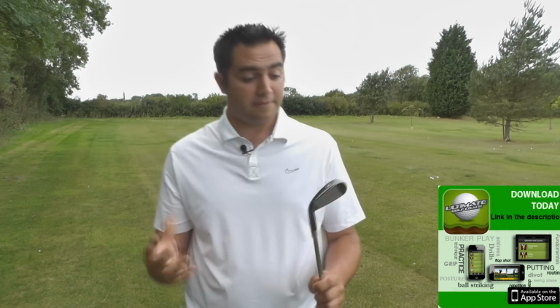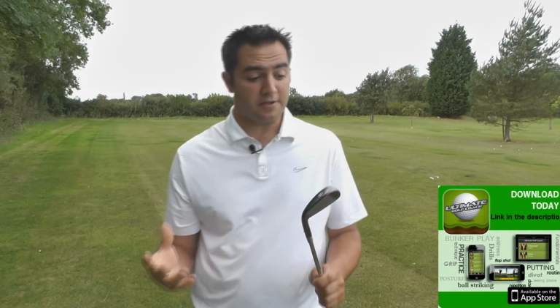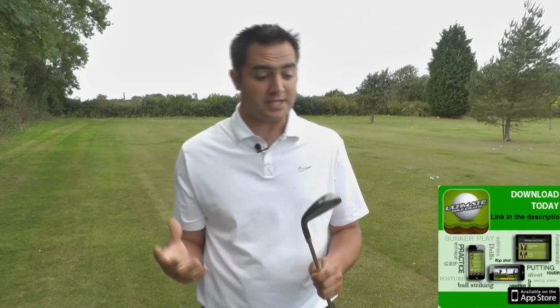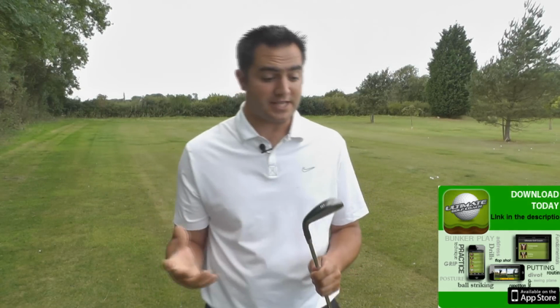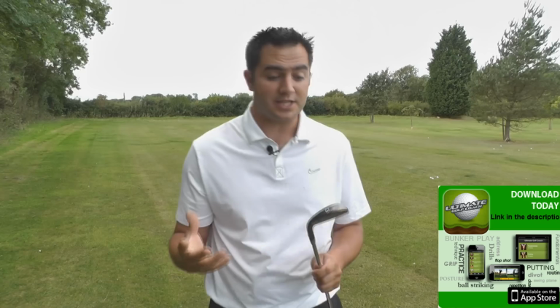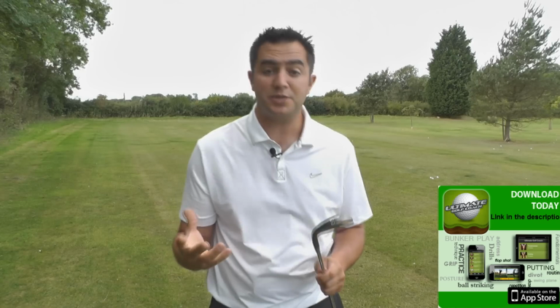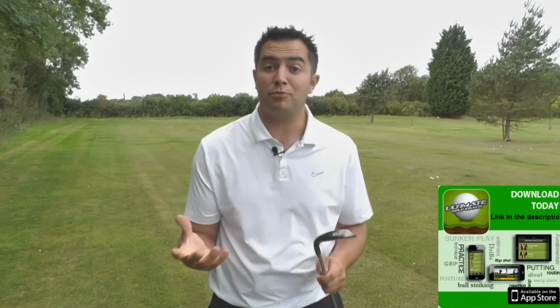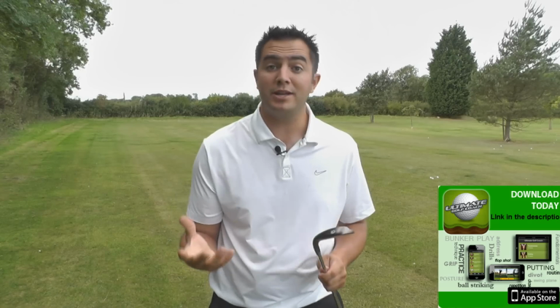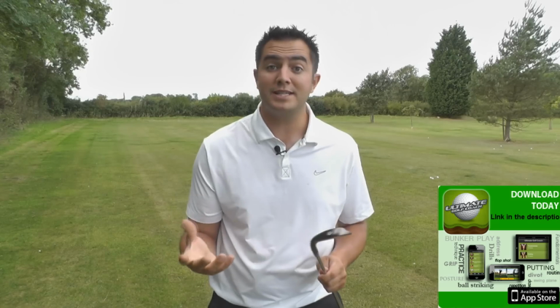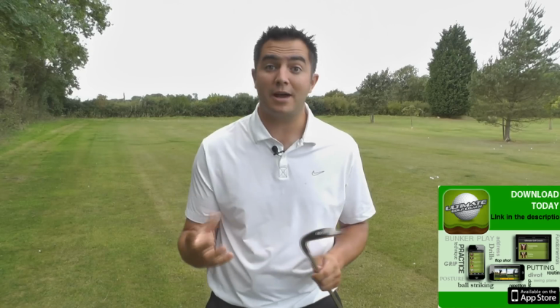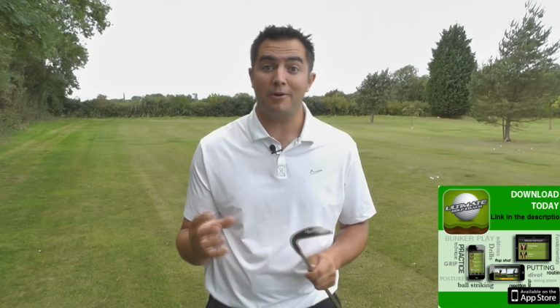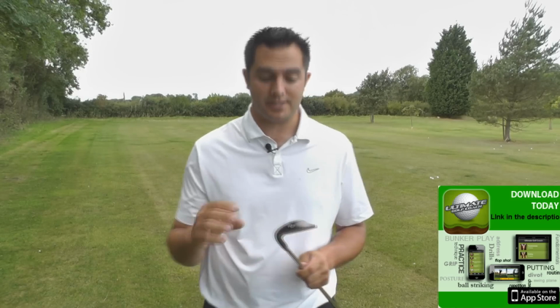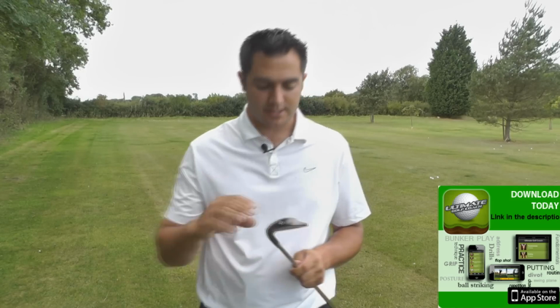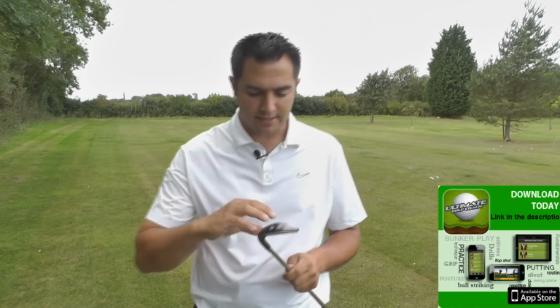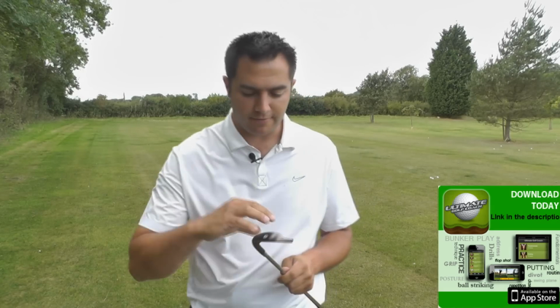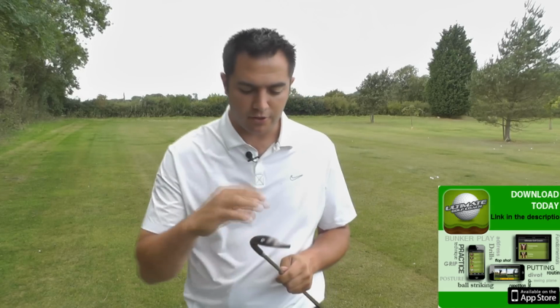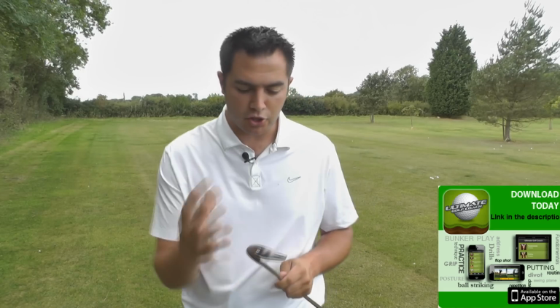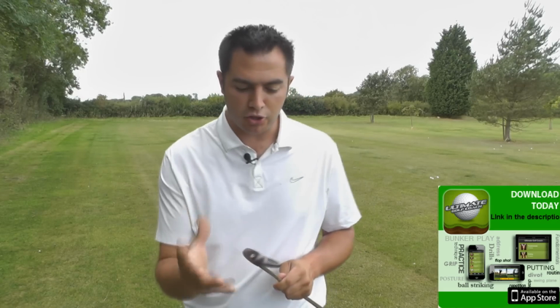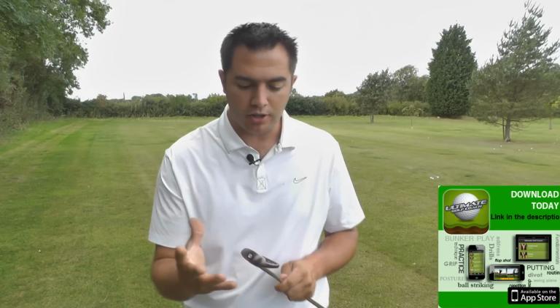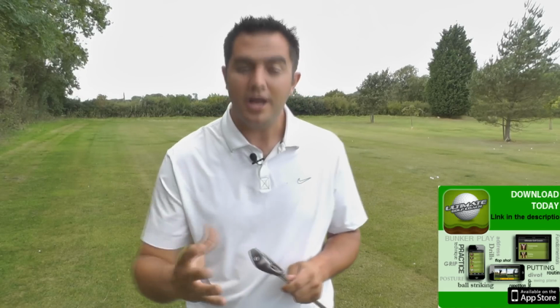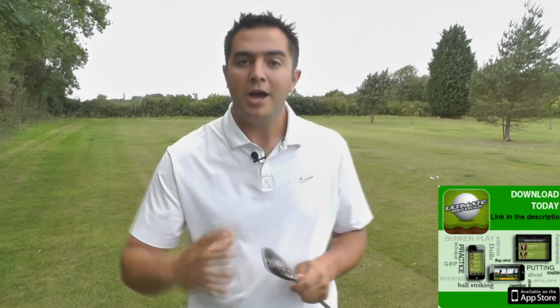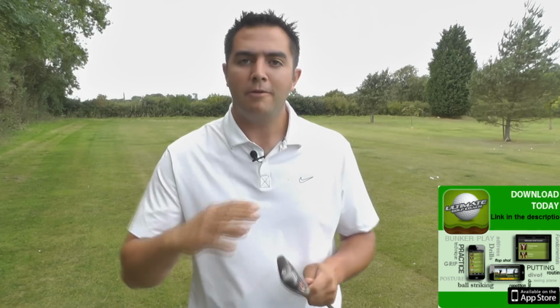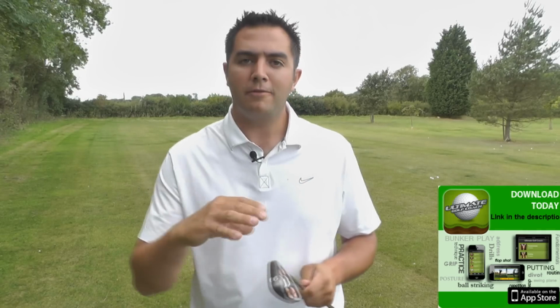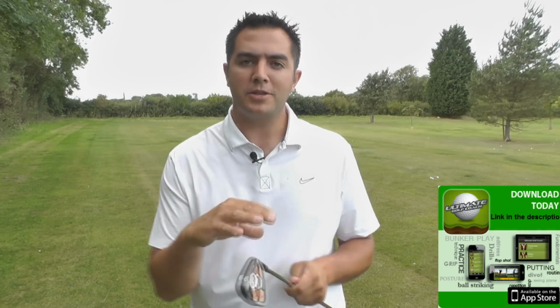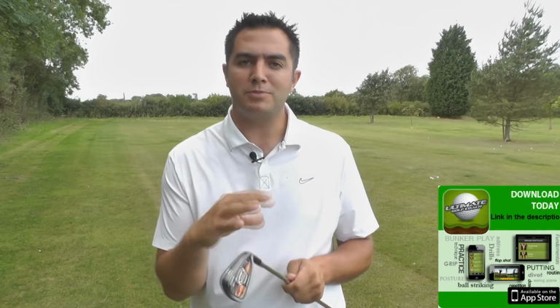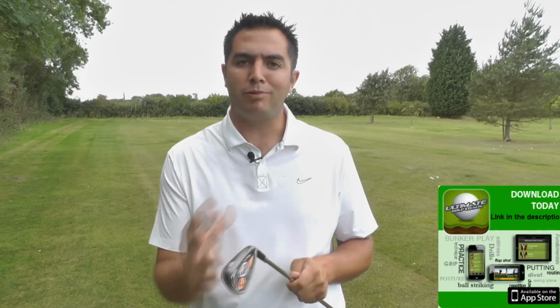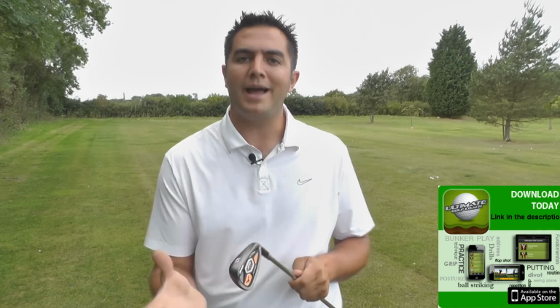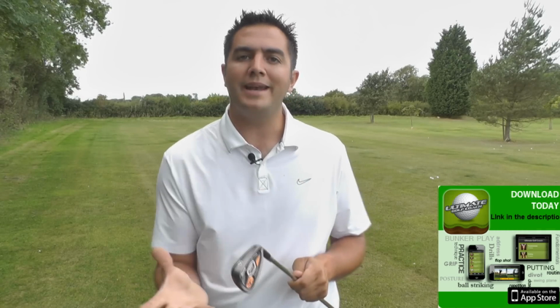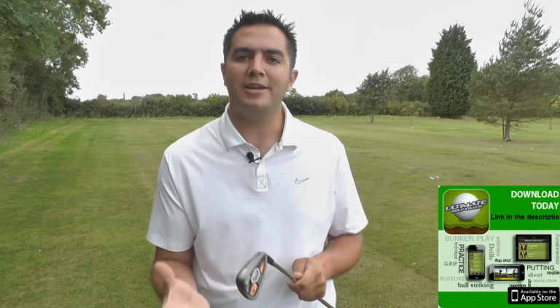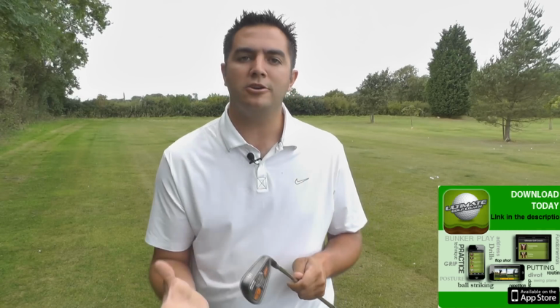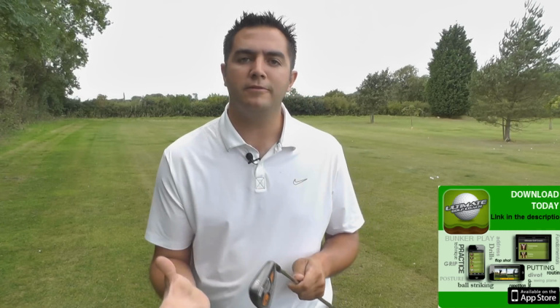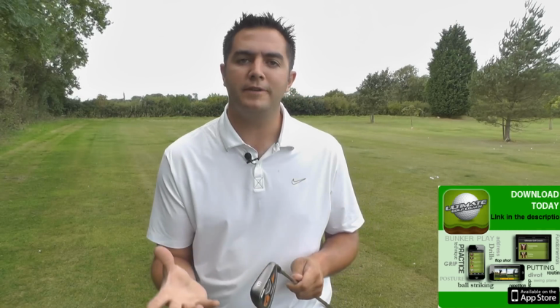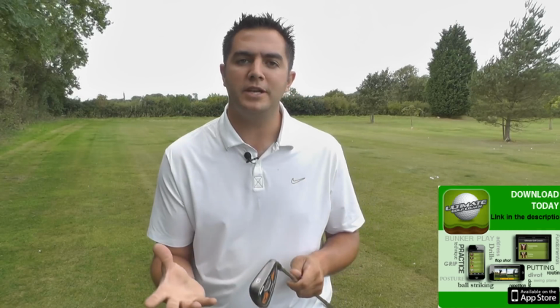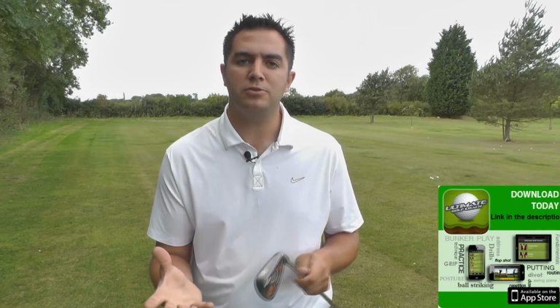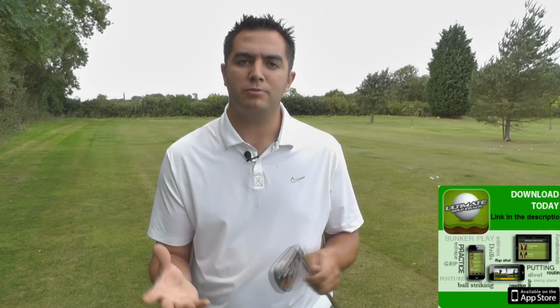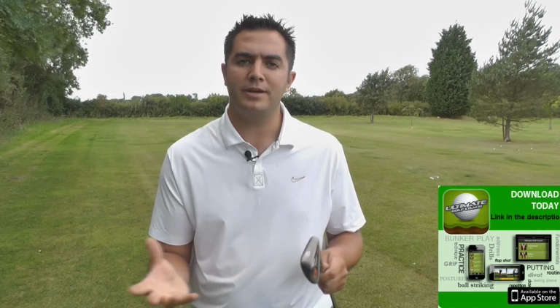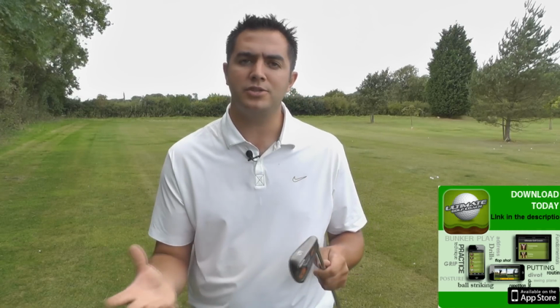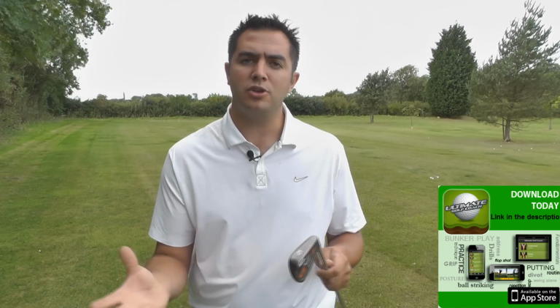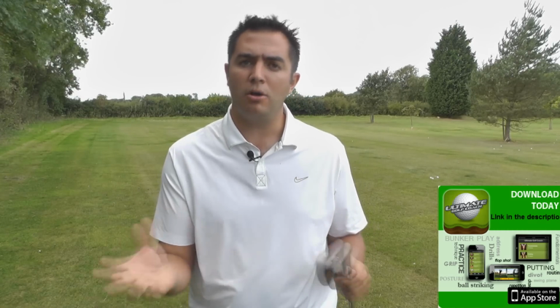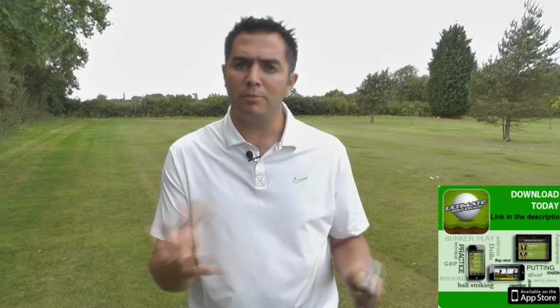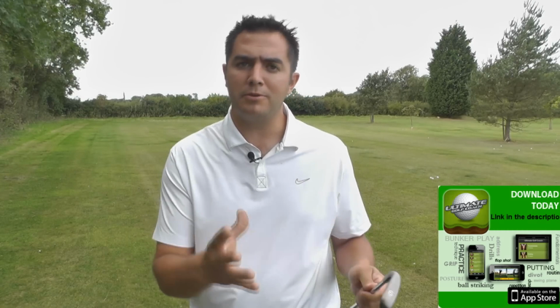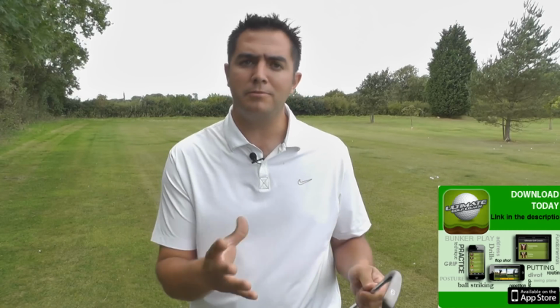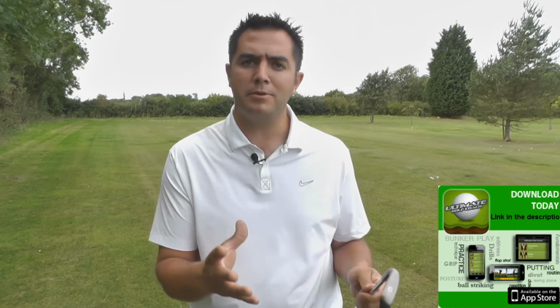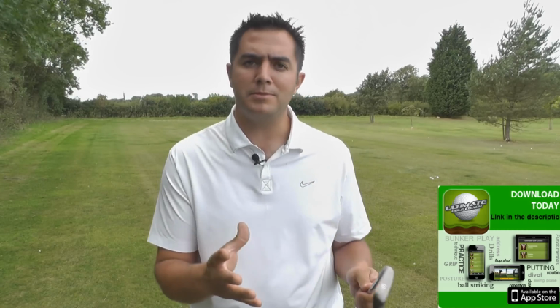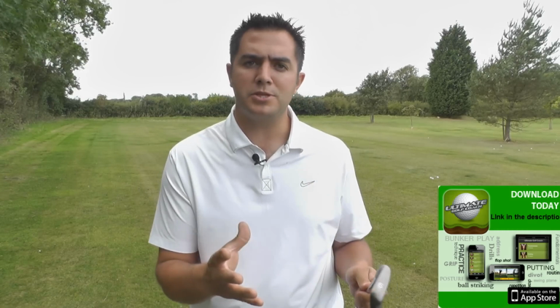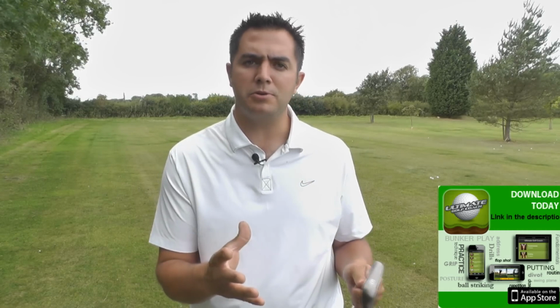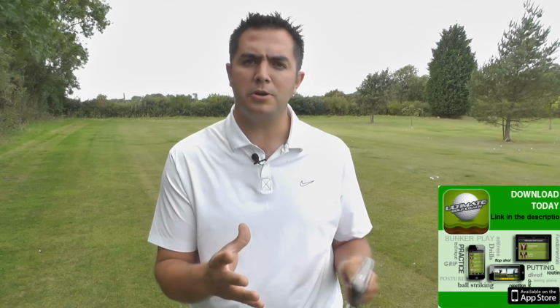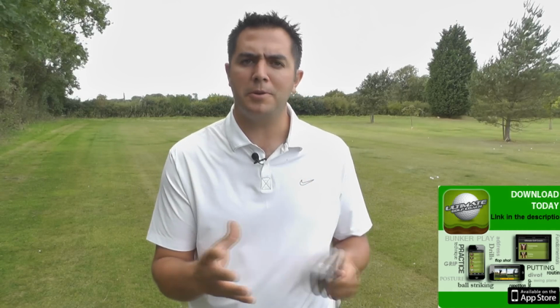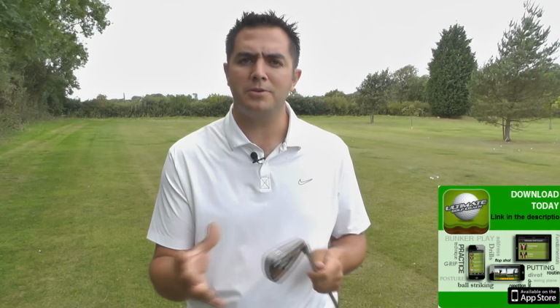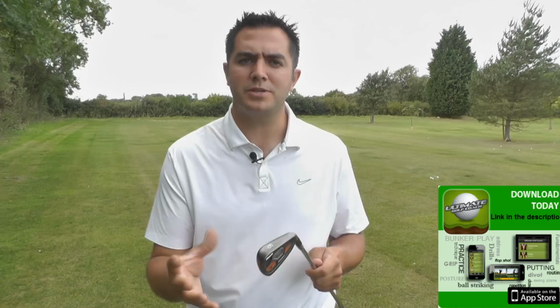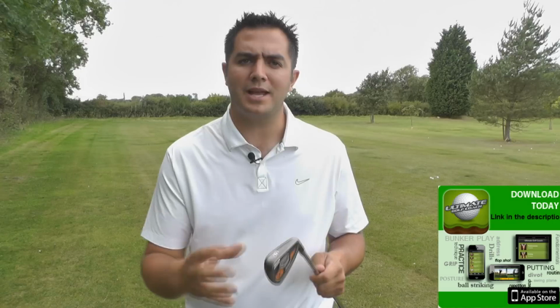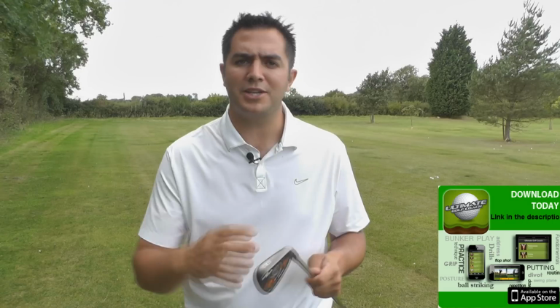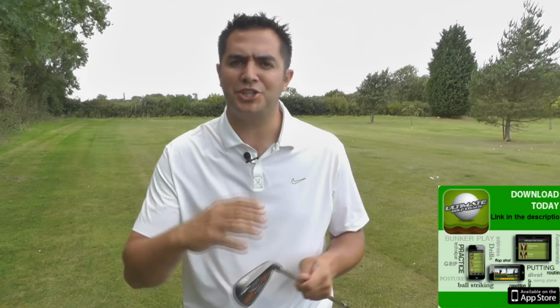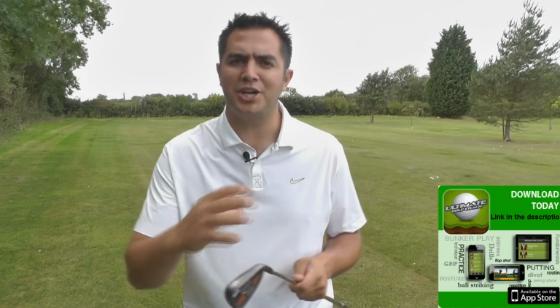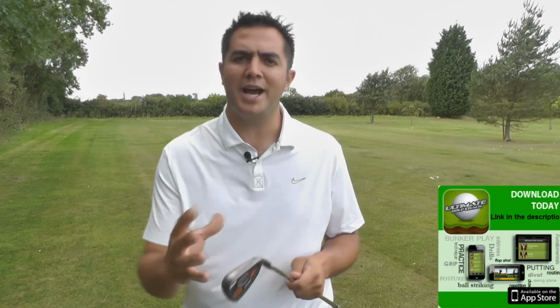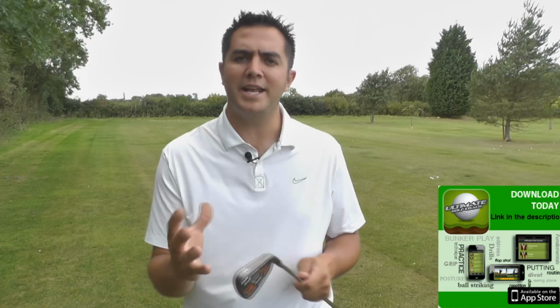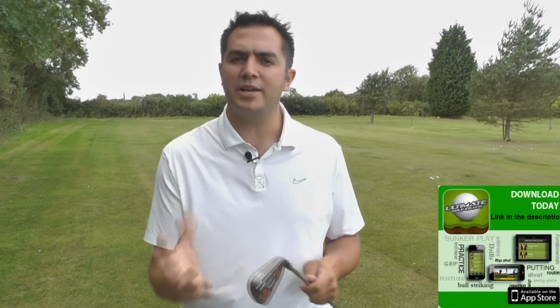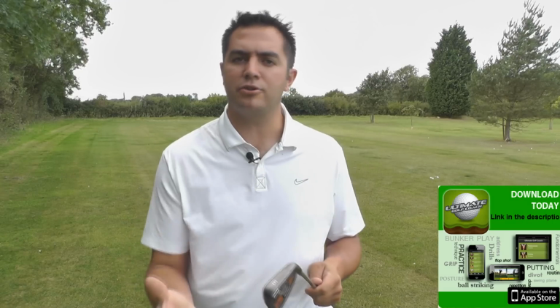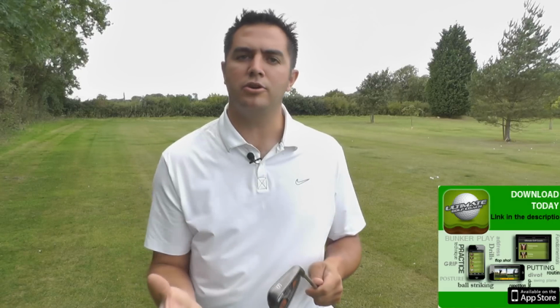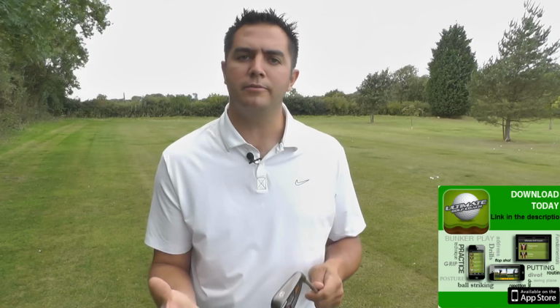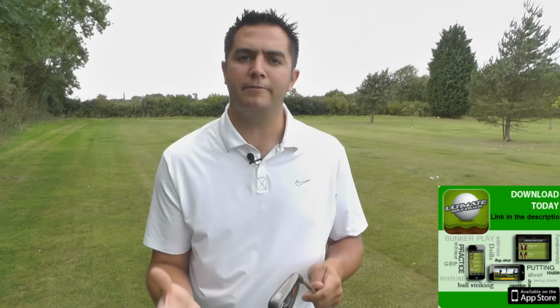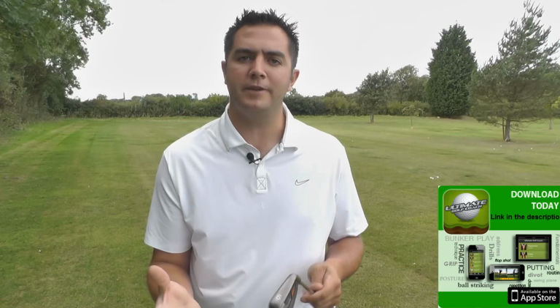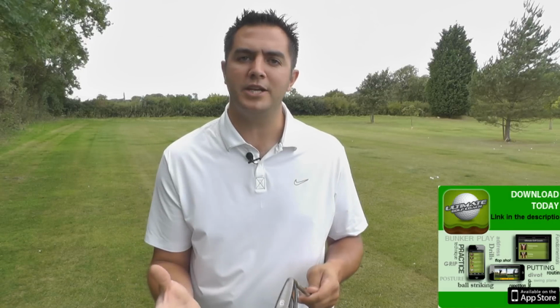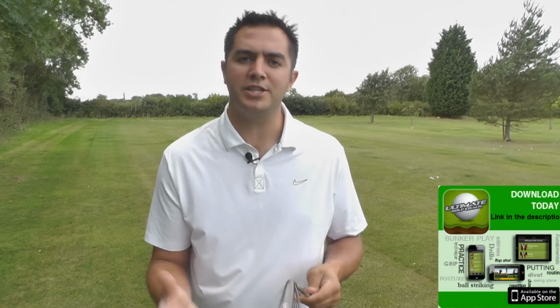The first thing that springs out is a different colour. We've got this black nickel finish, whereas normally with Mizuno we're used to that shiny chrome finish.